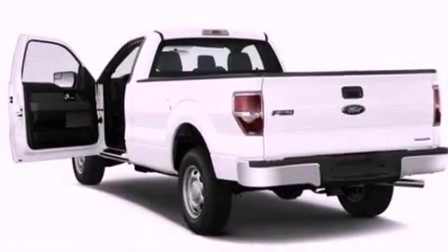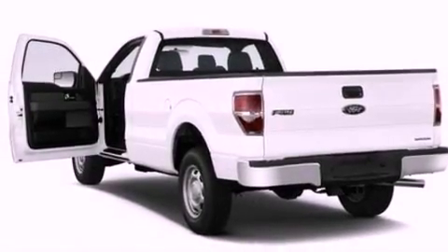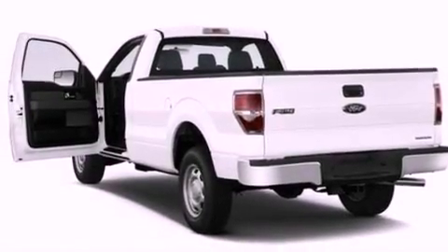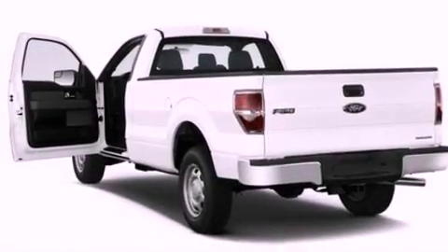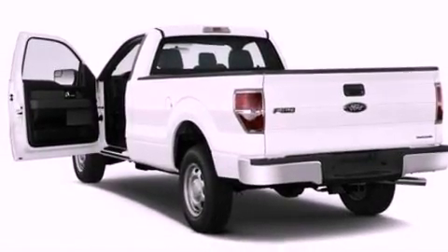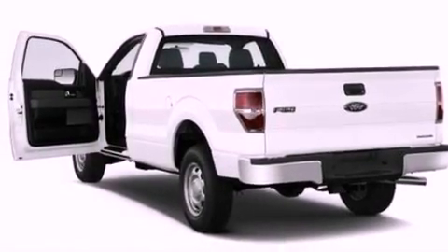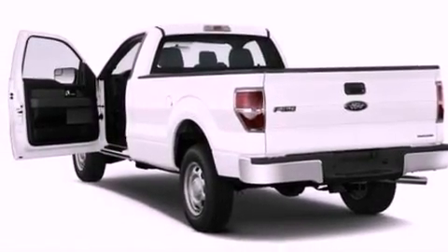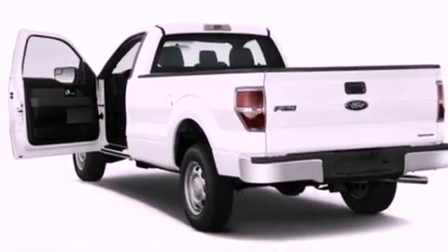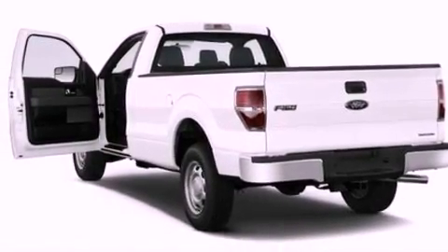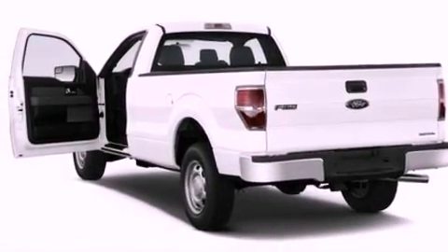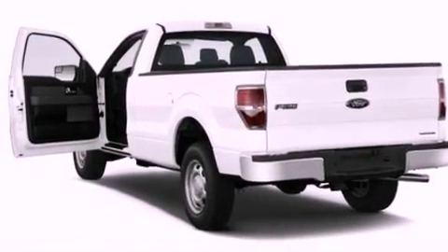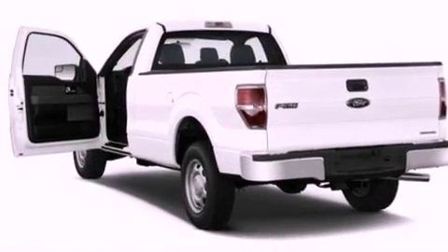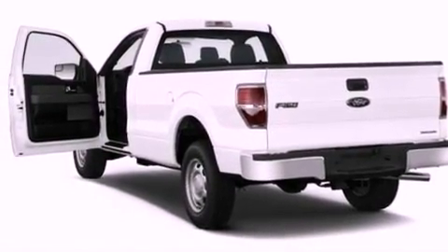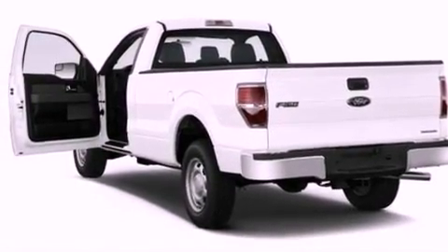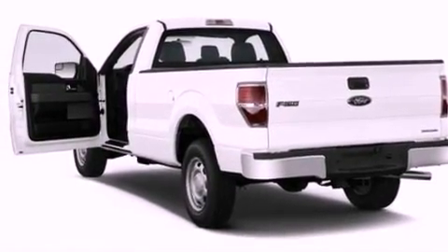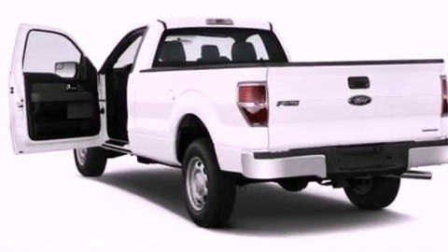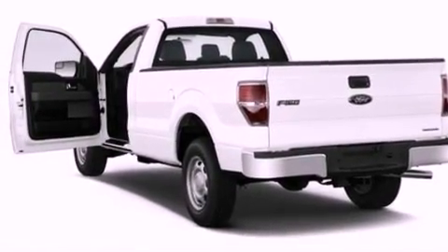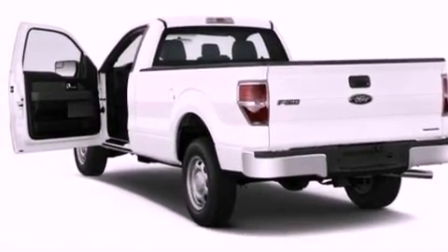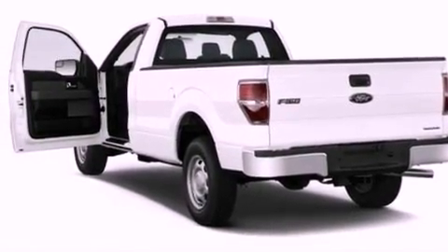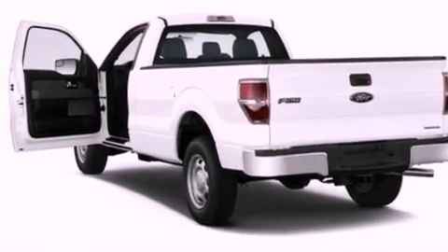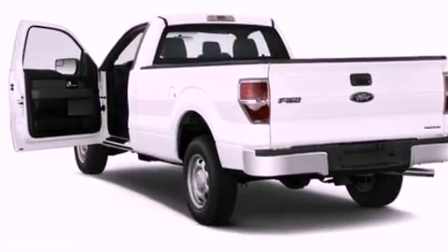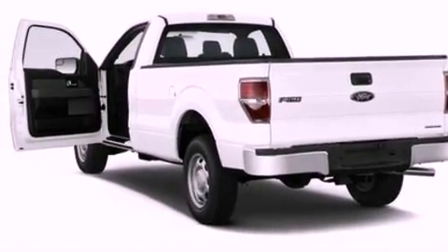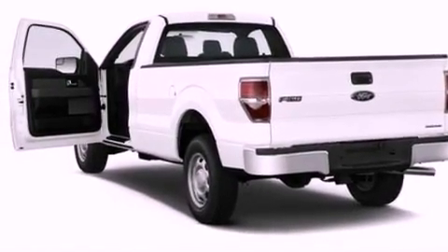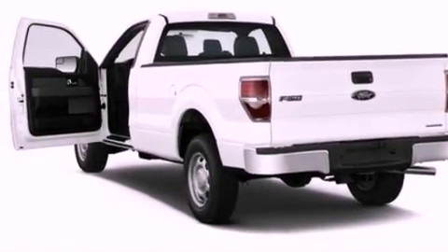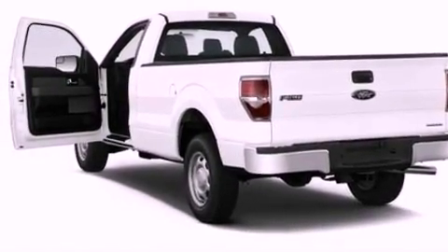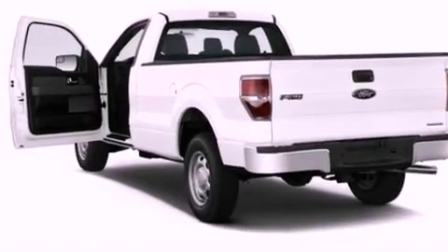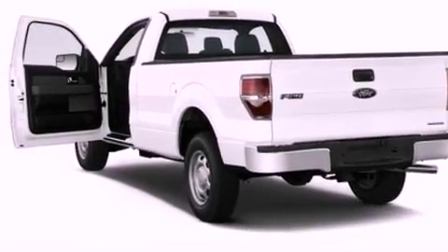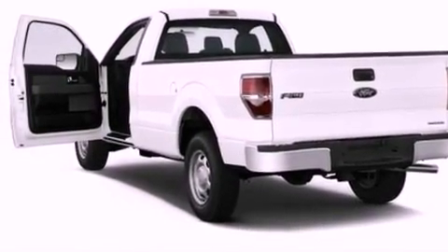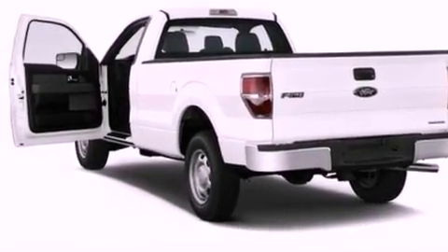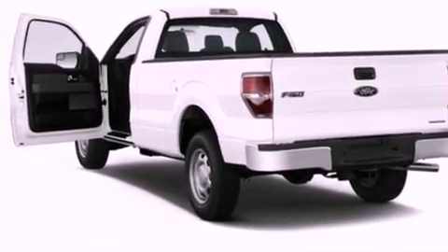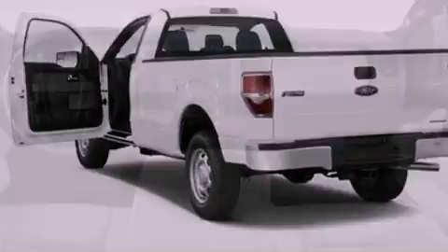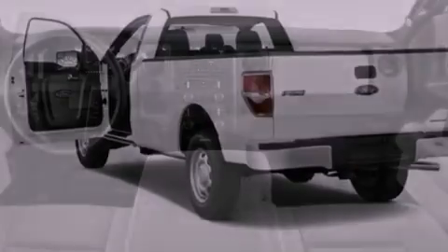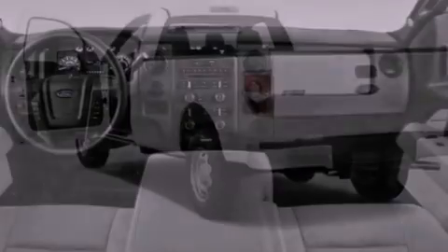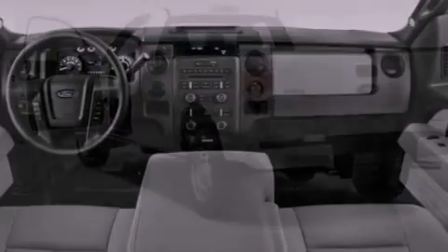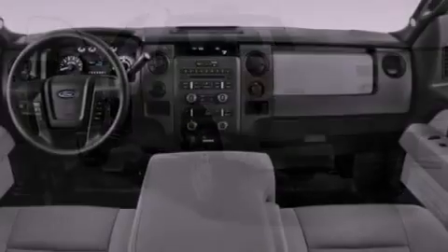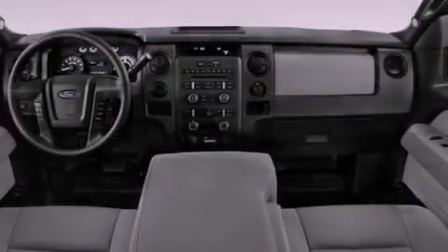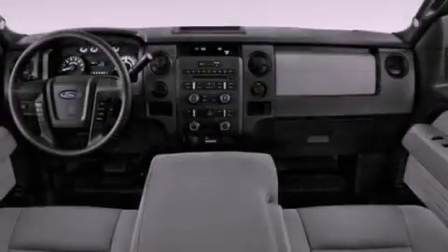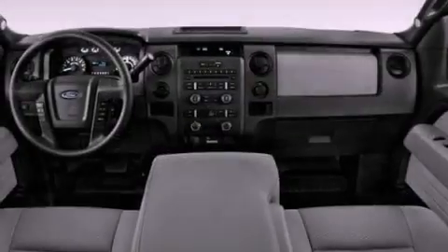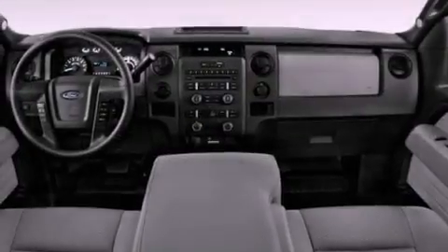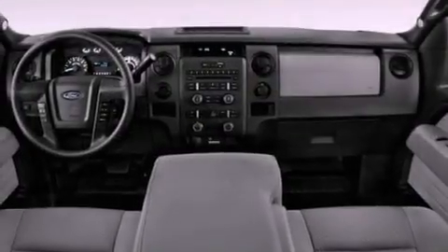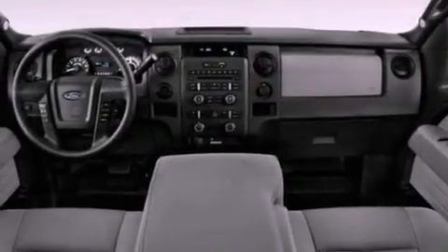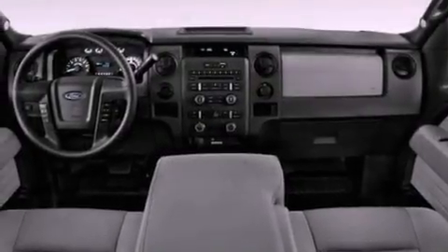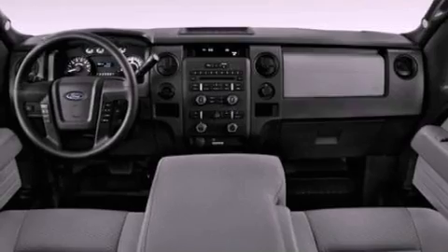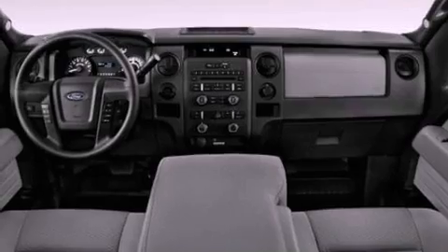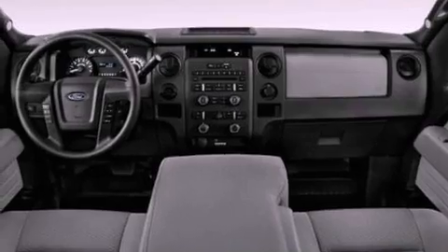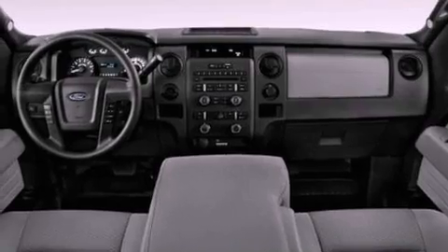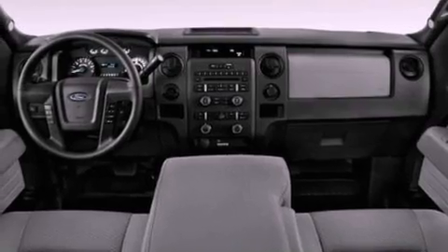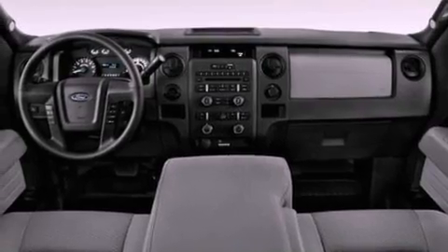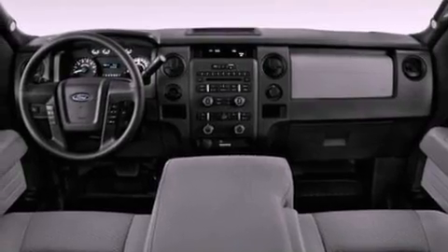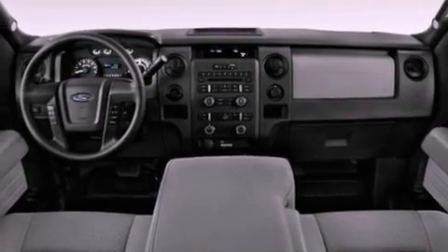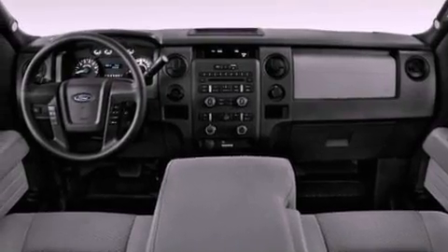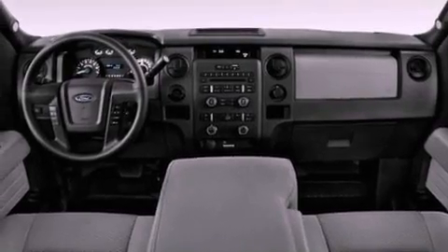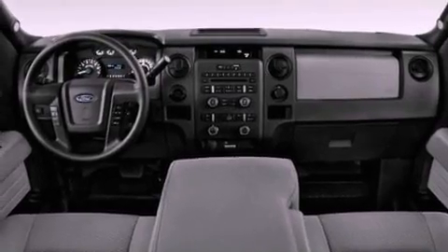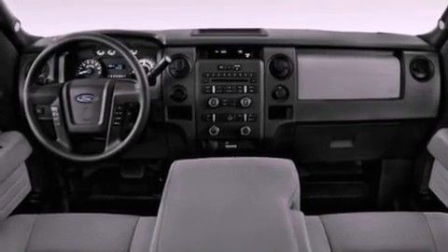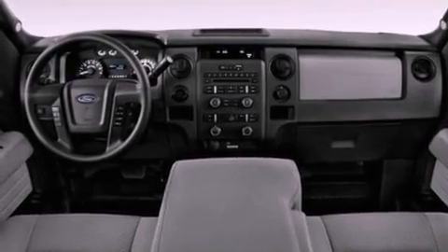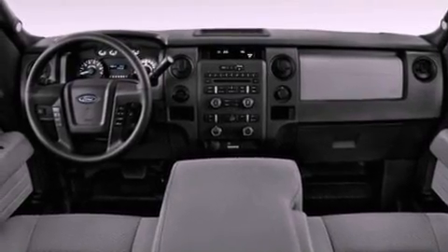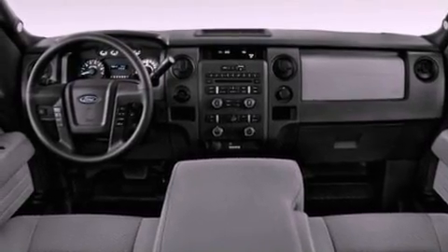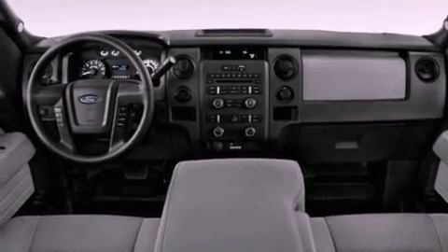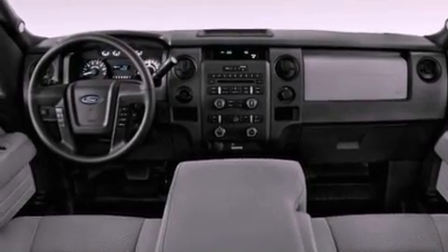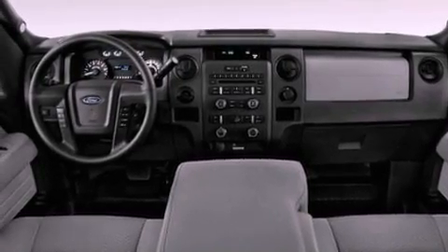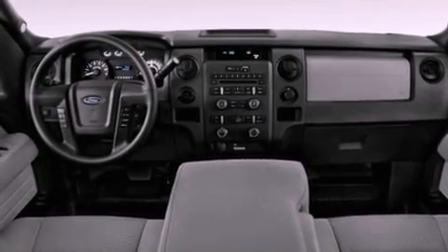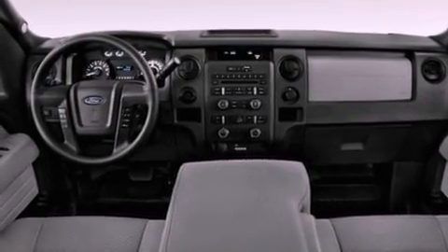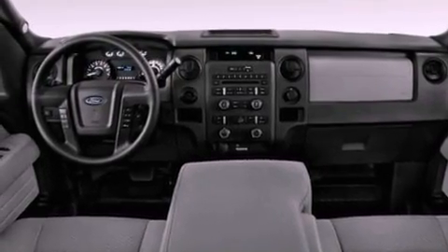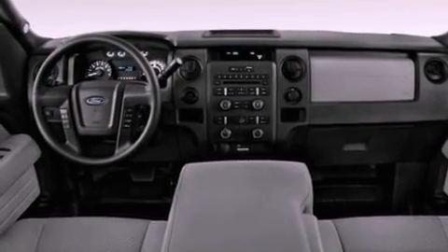An engine immobilizer theft deterrent system, an anti-lock braking system, side curtain airbags, and air conditioning.